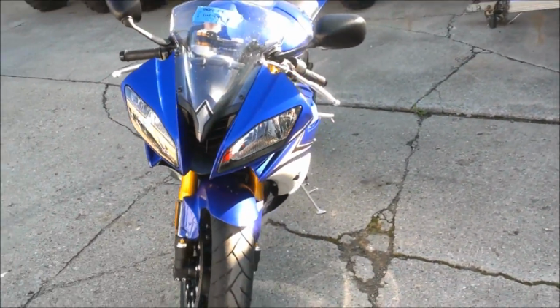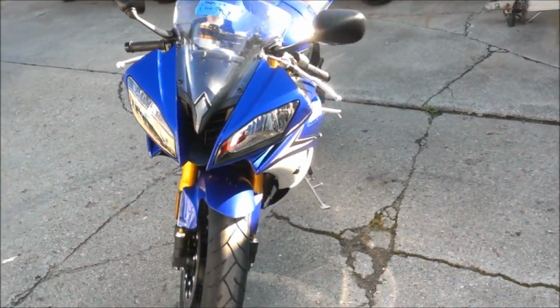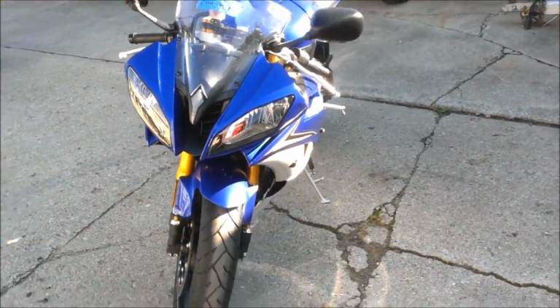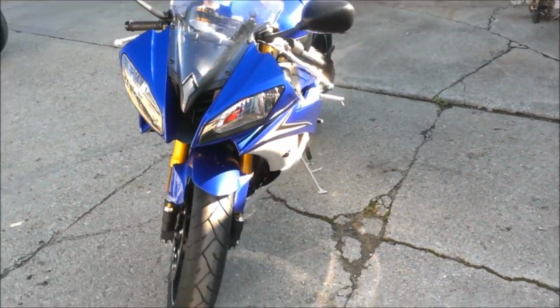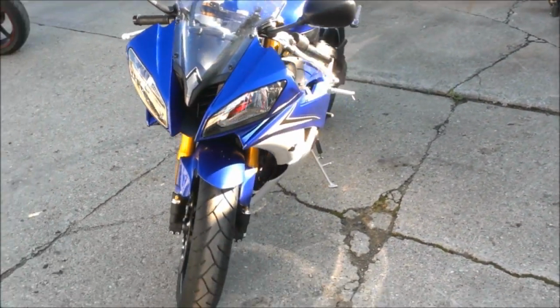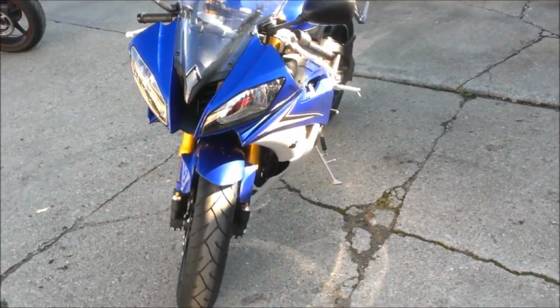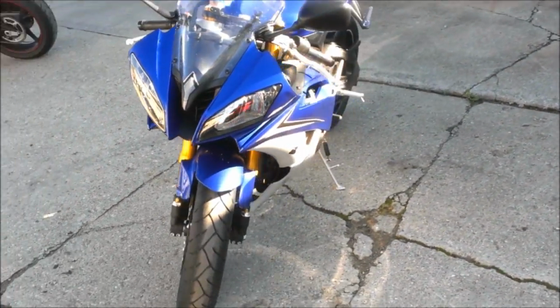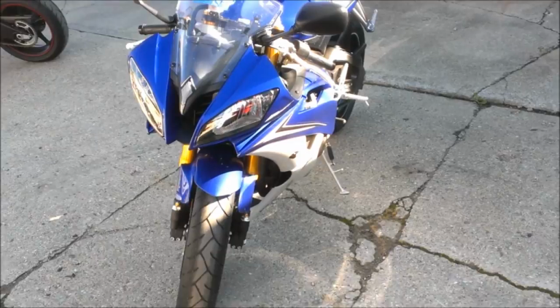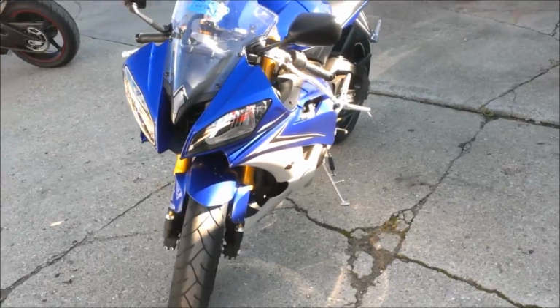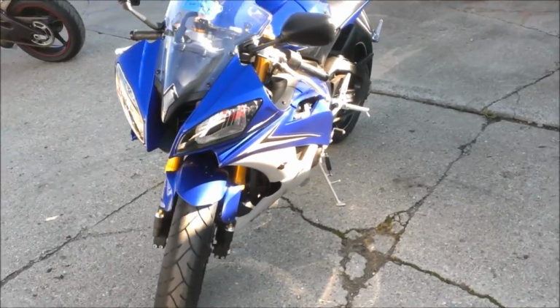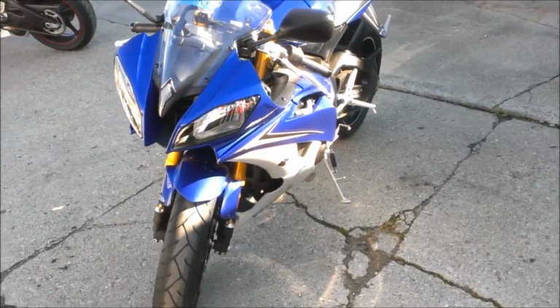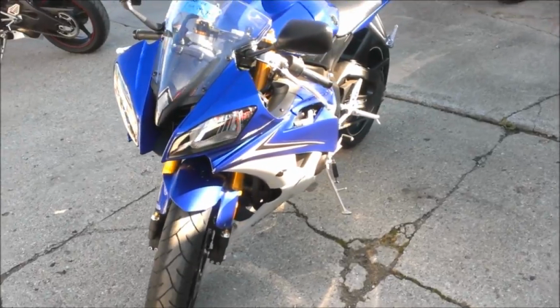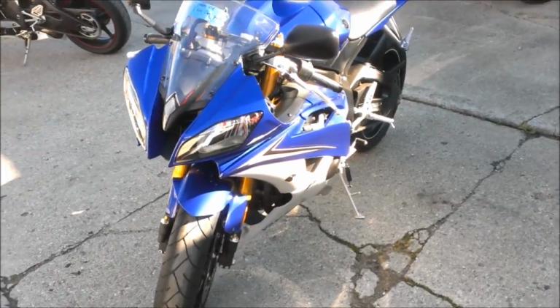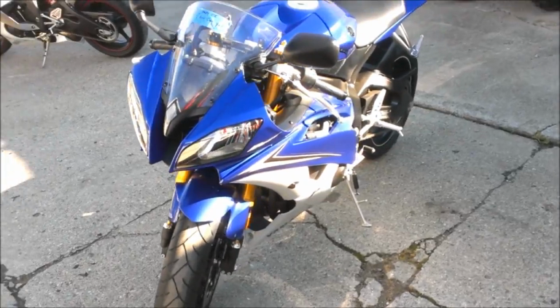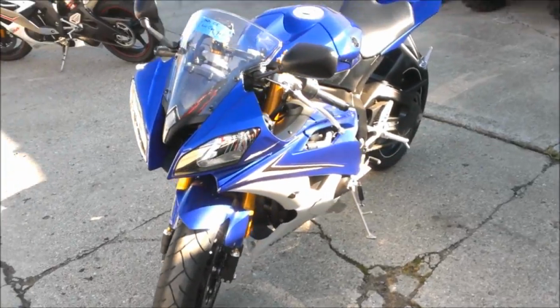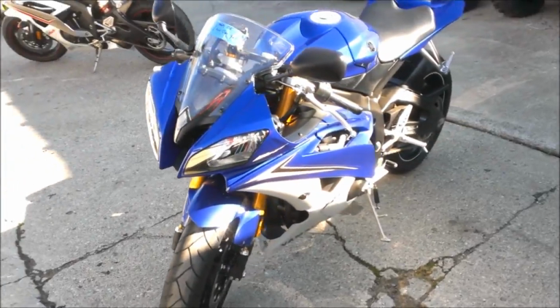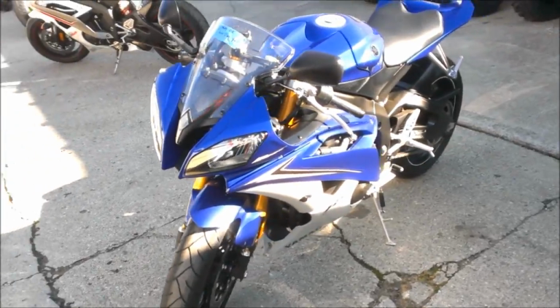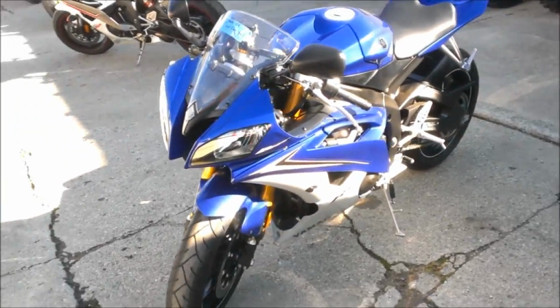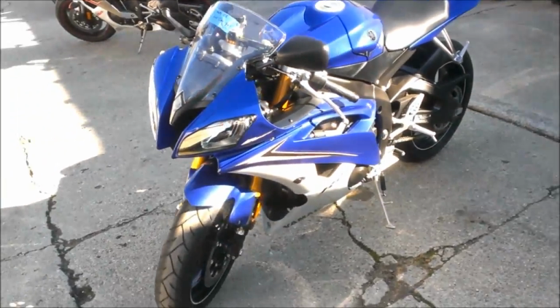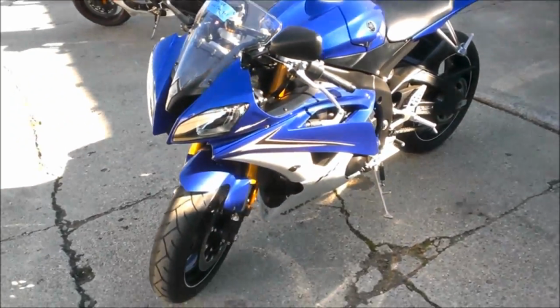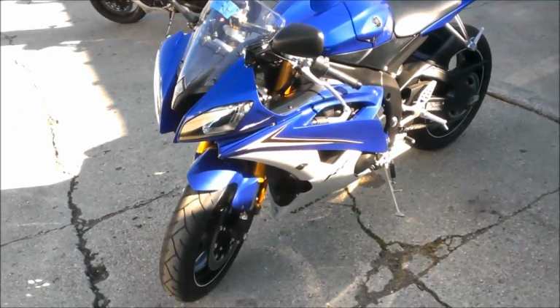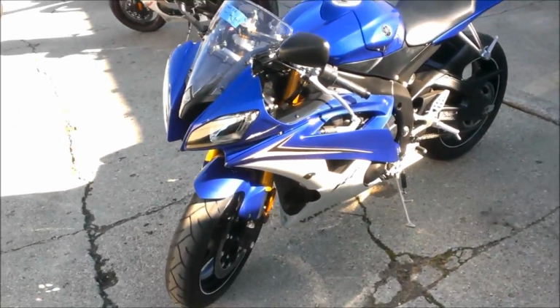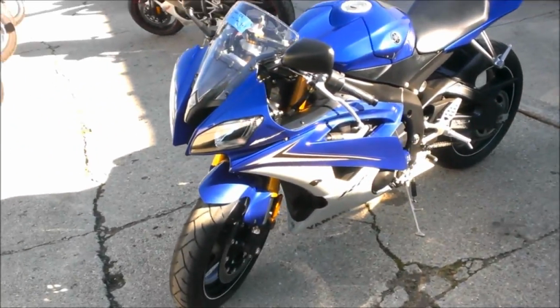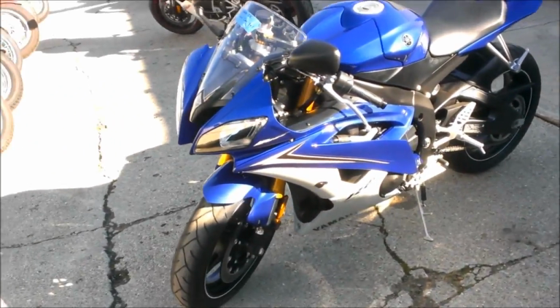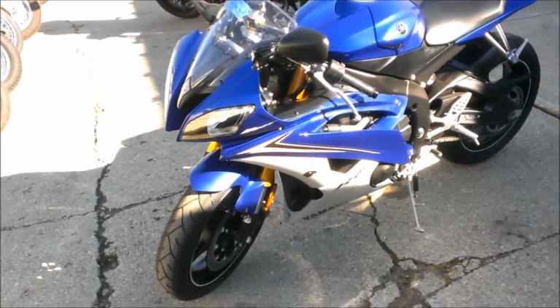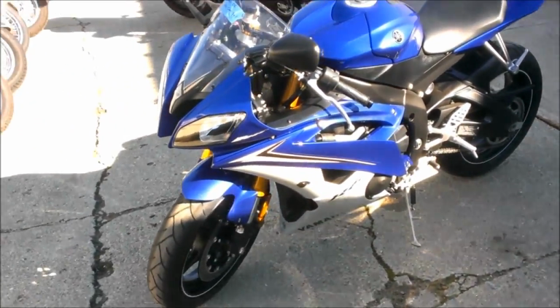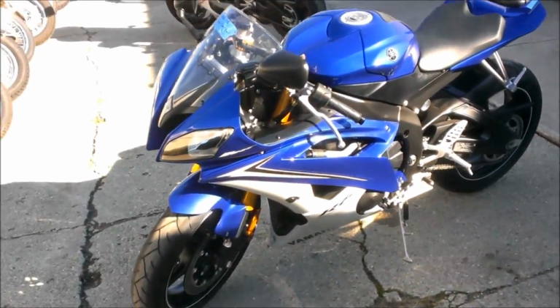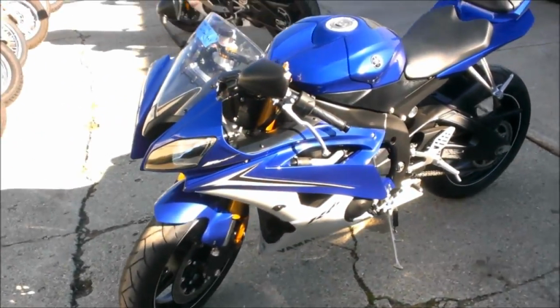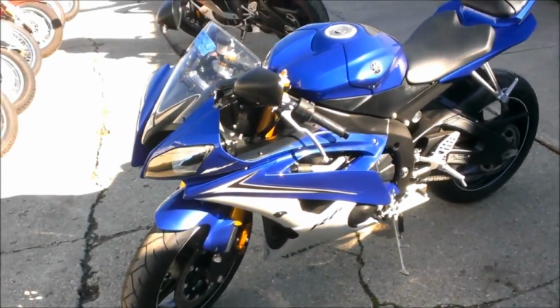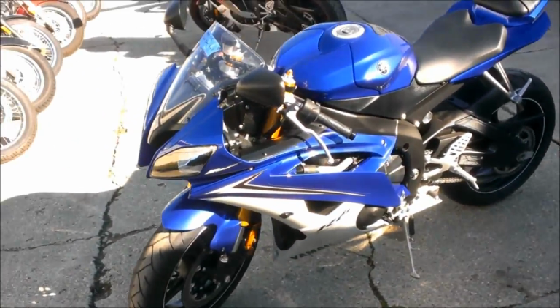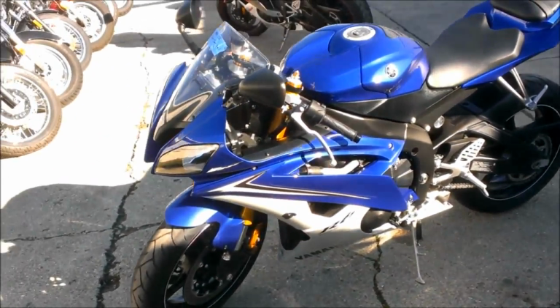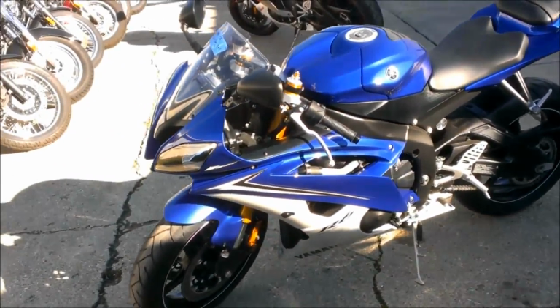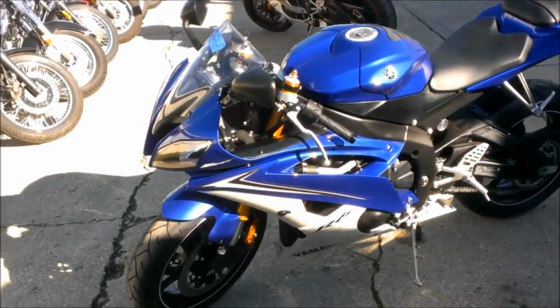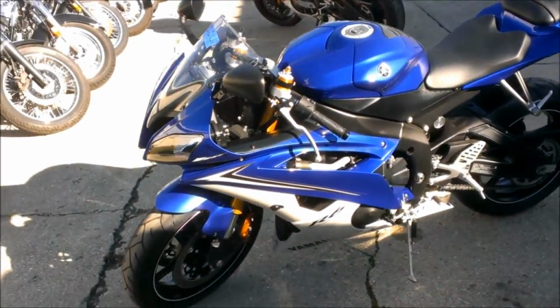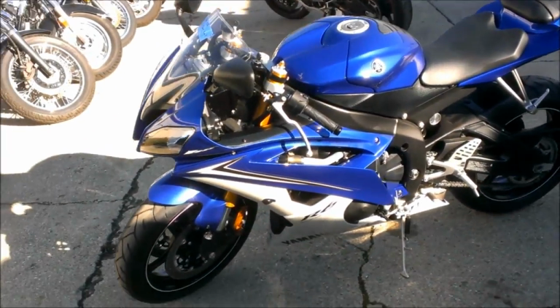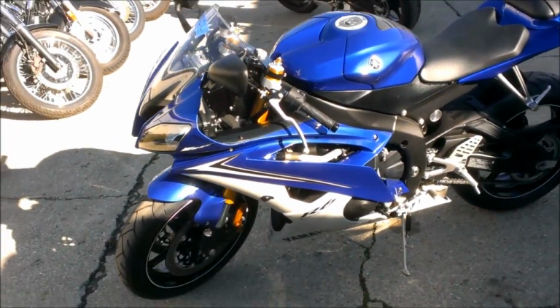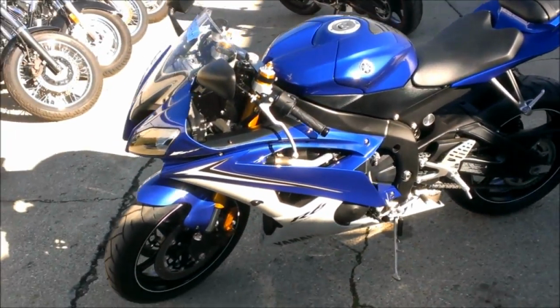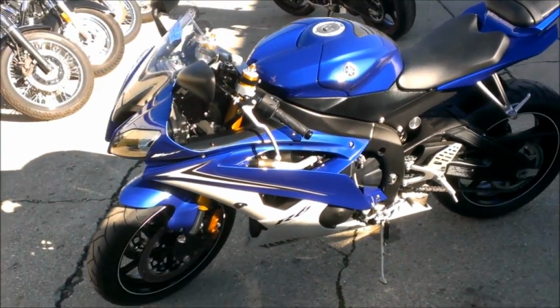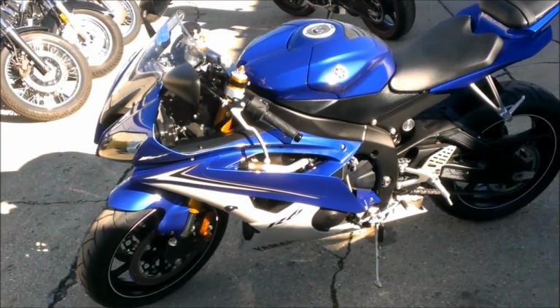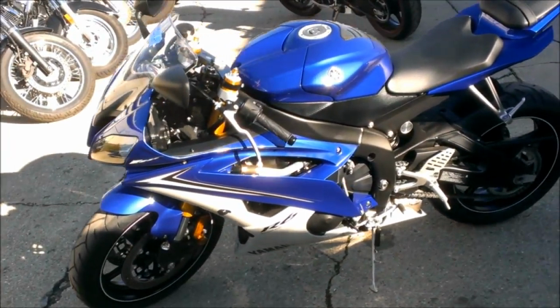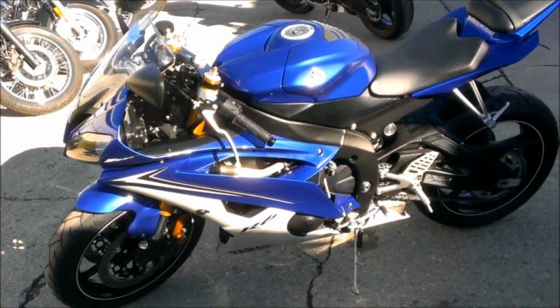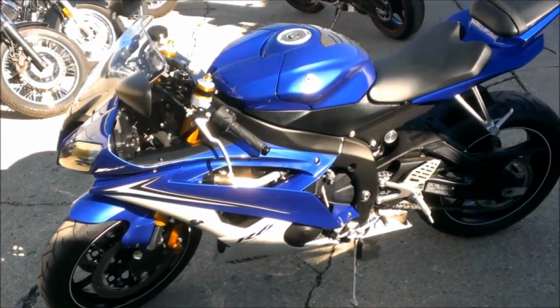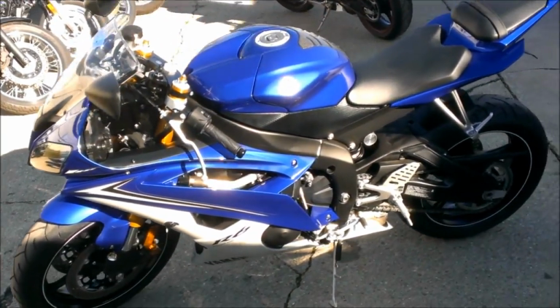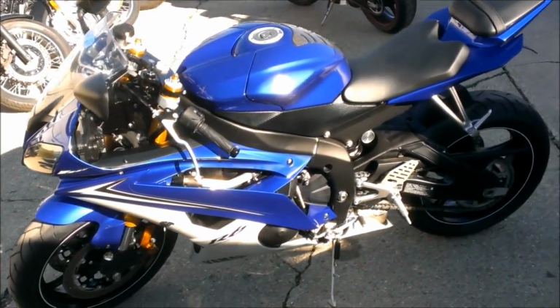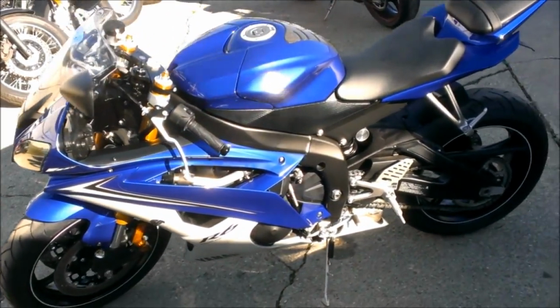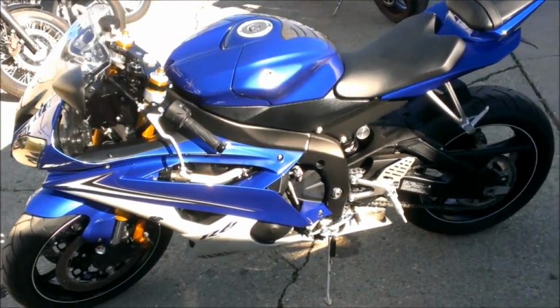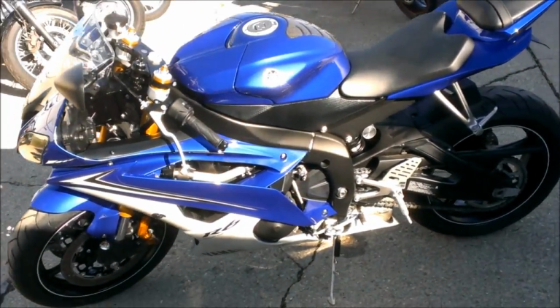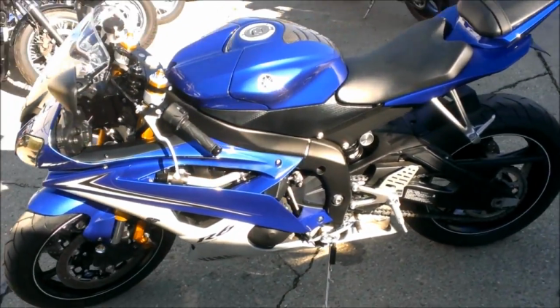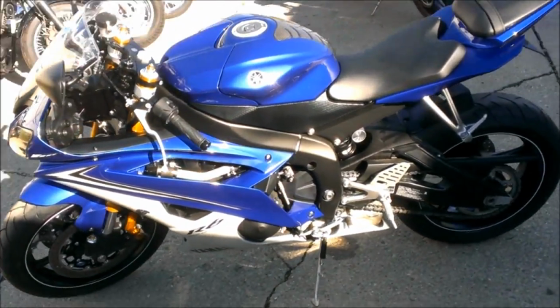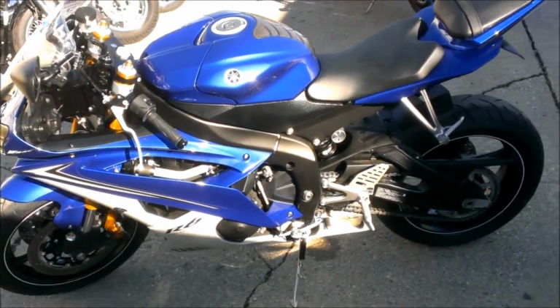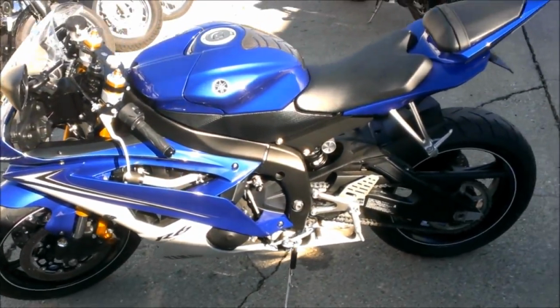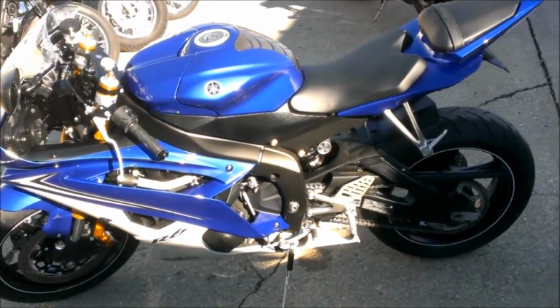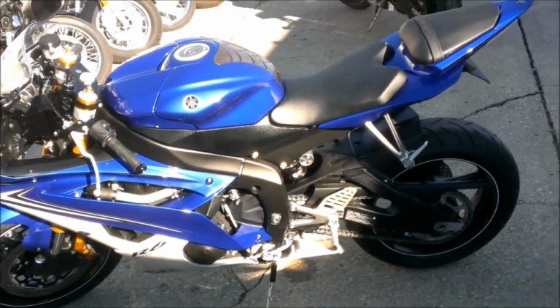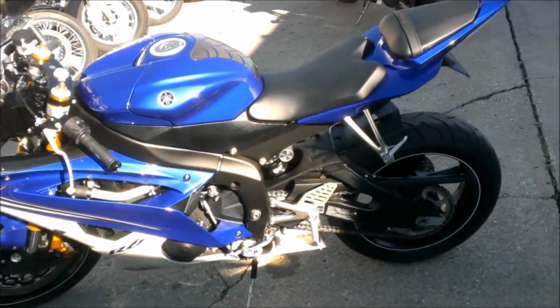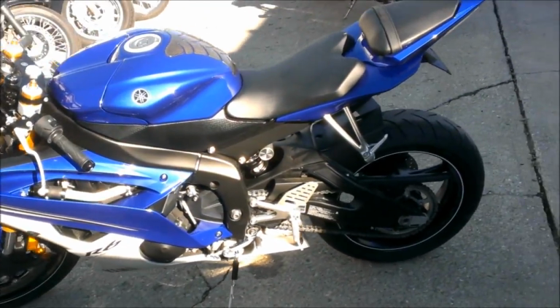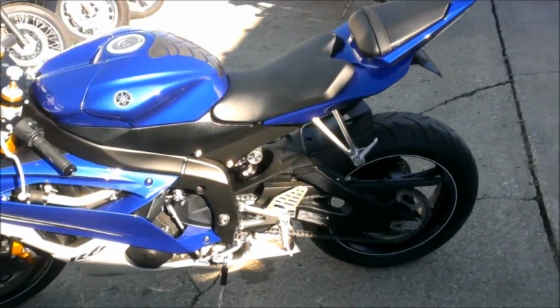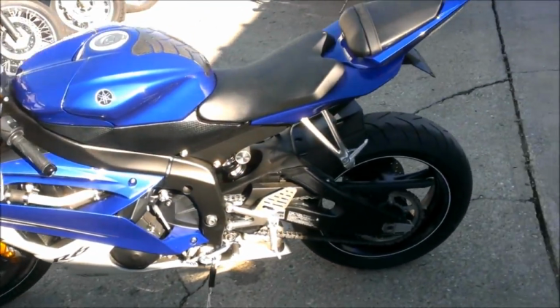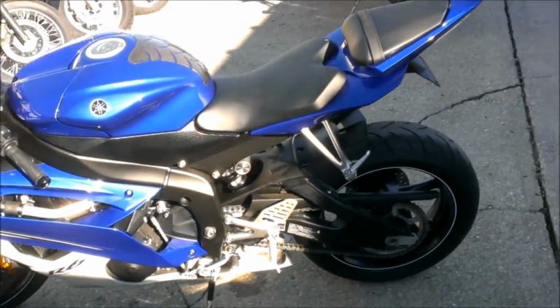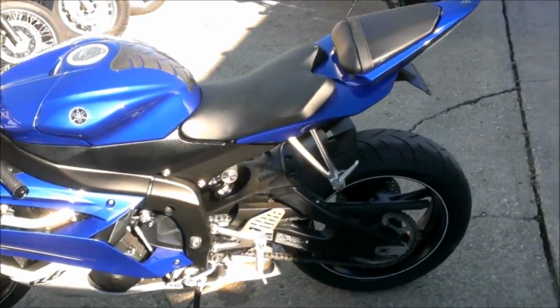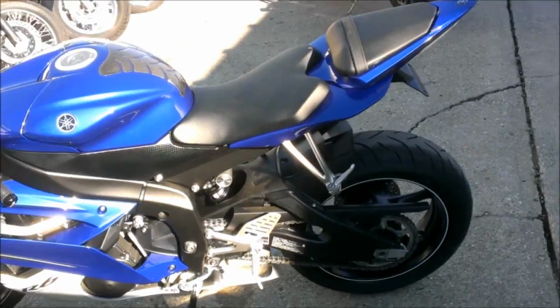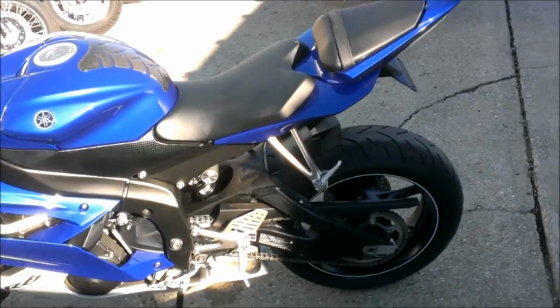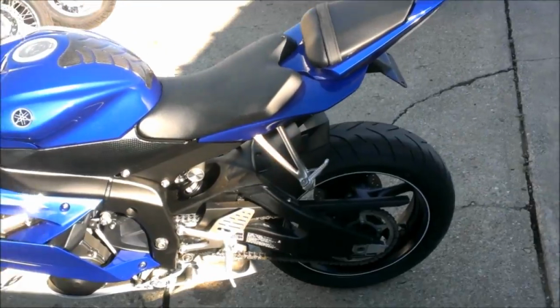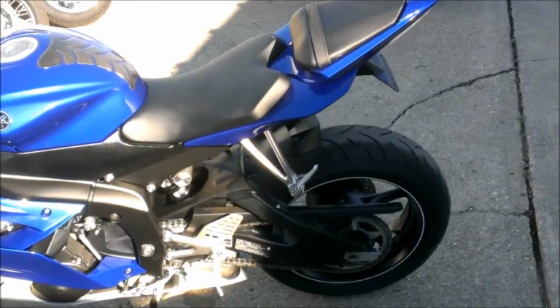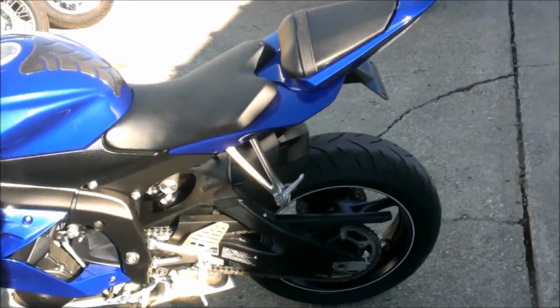It has a Two Brothers carbon fiber exhaust, fender eliminator kit, flush mount turn signals, and more.